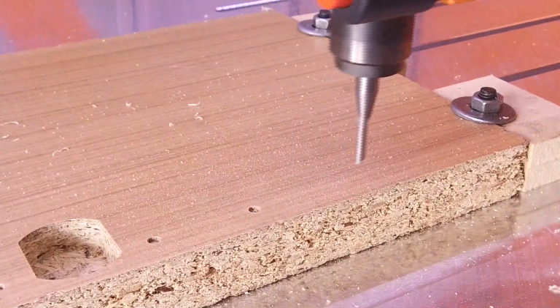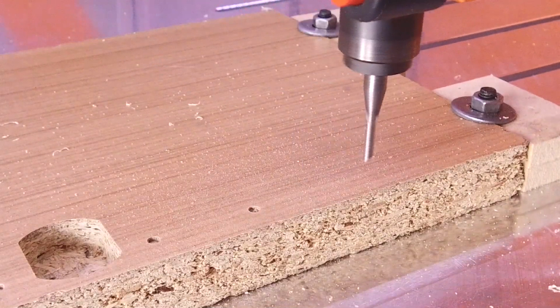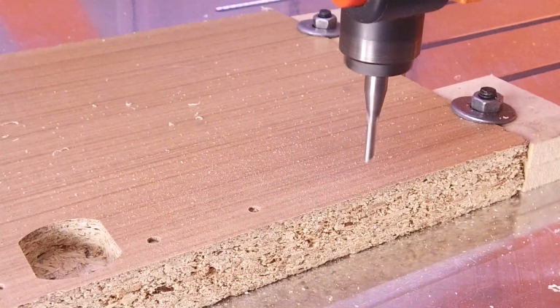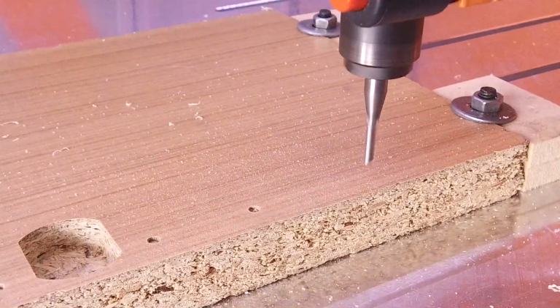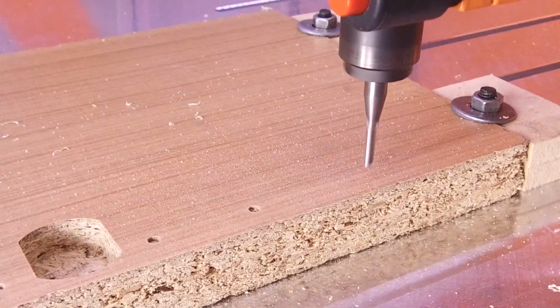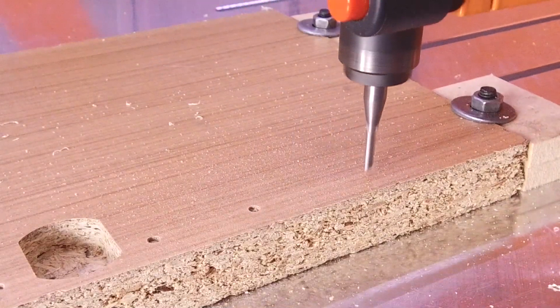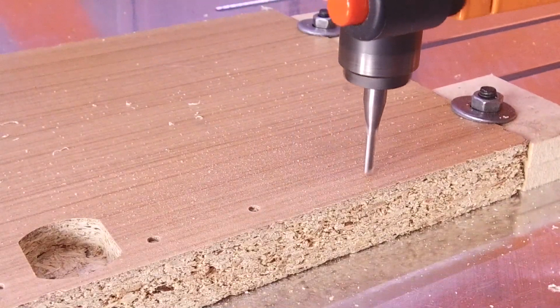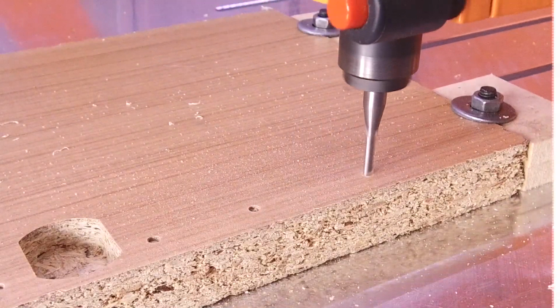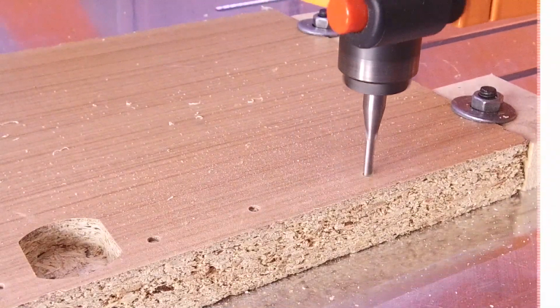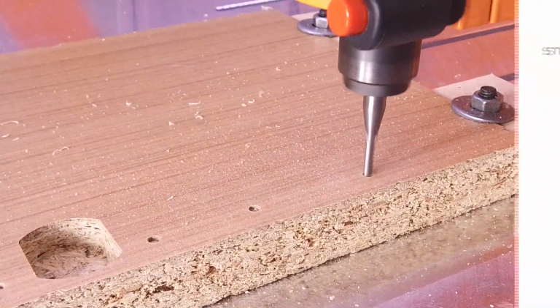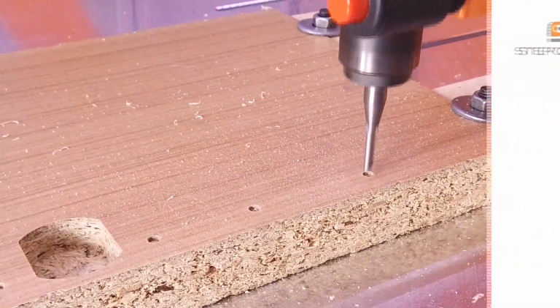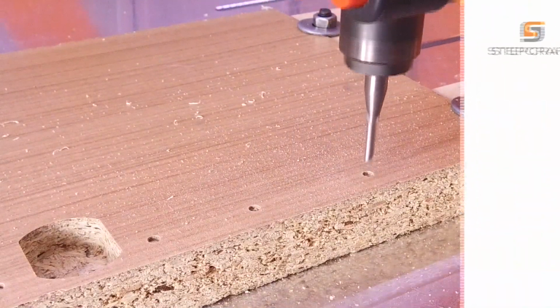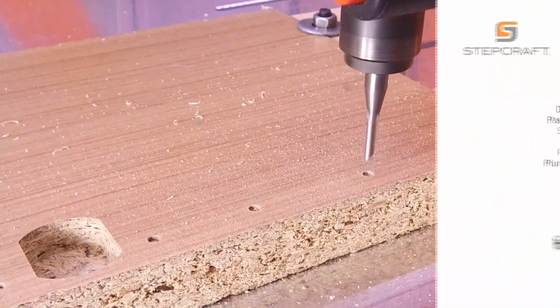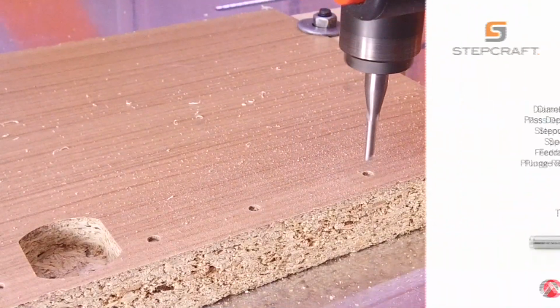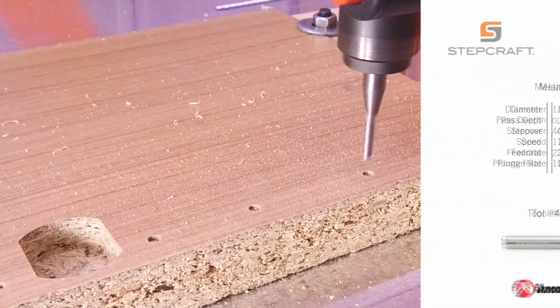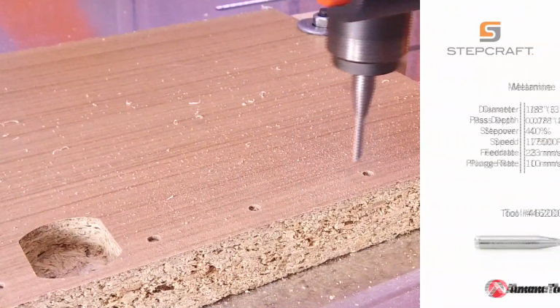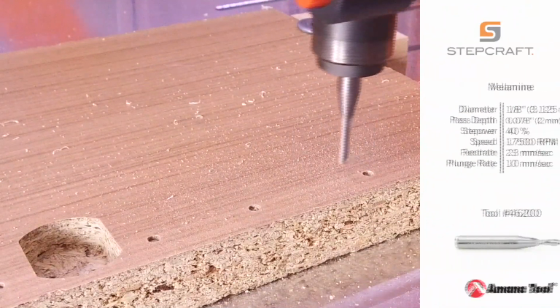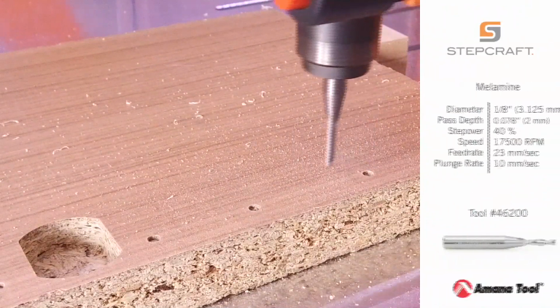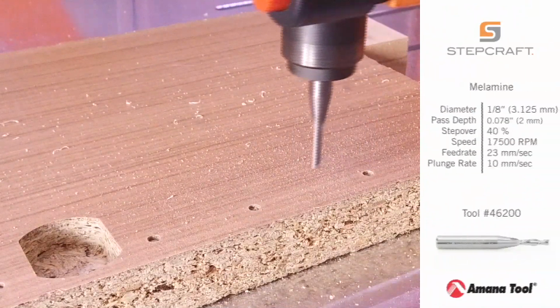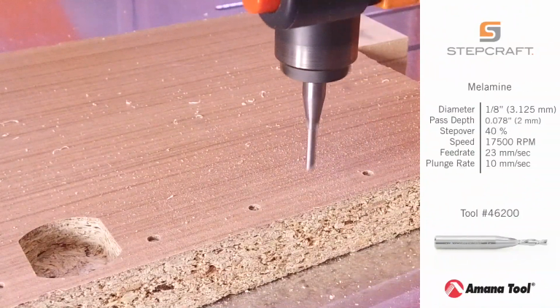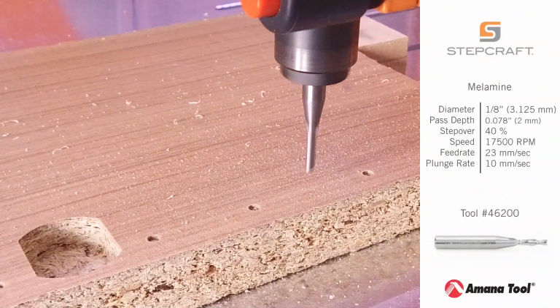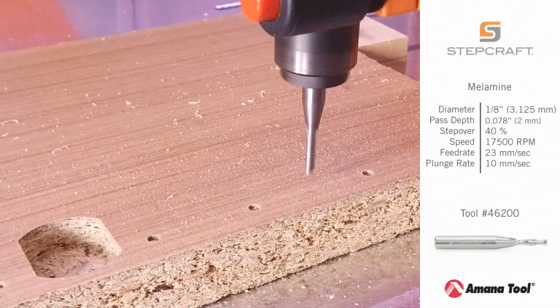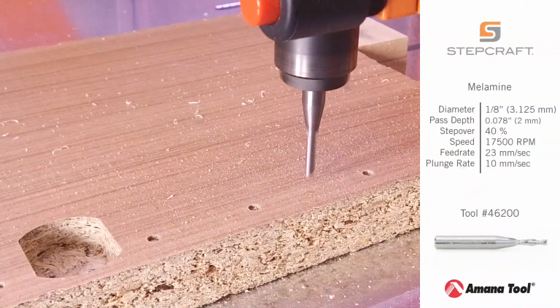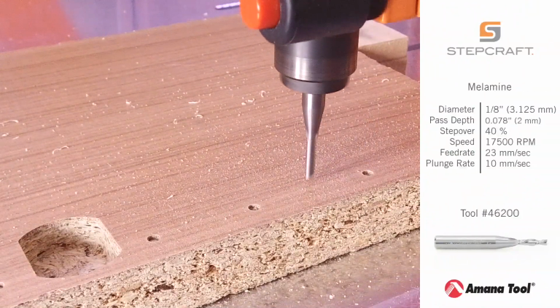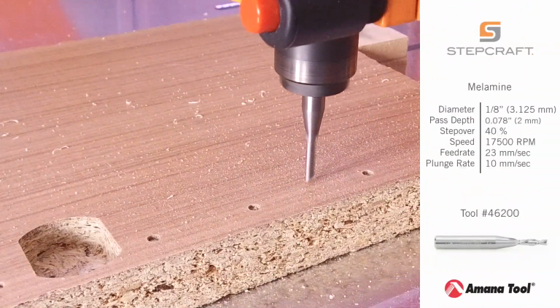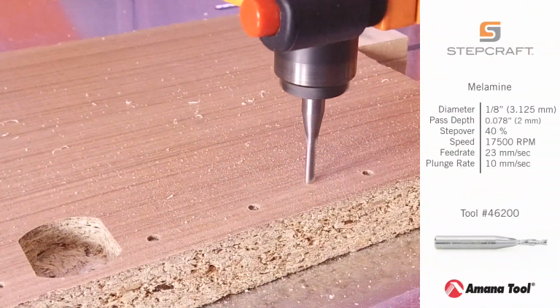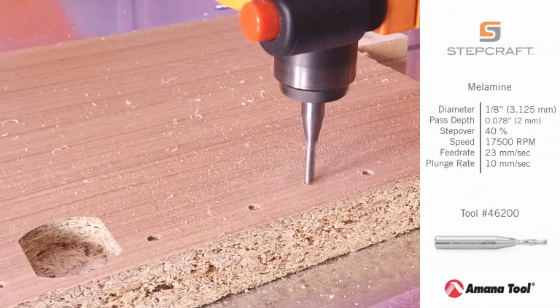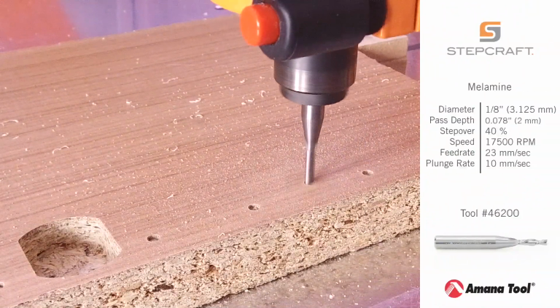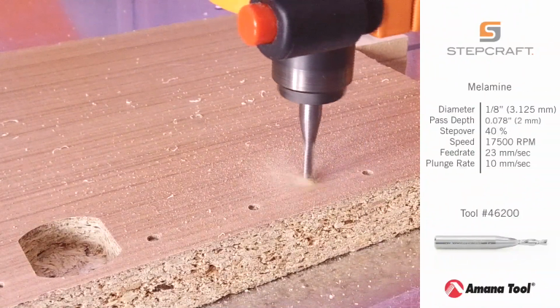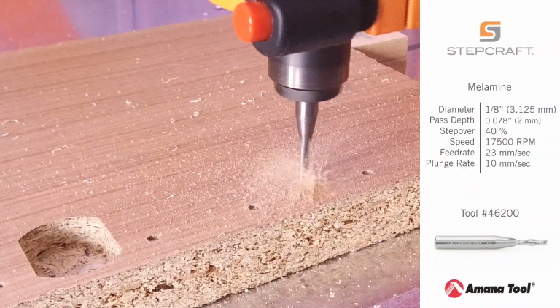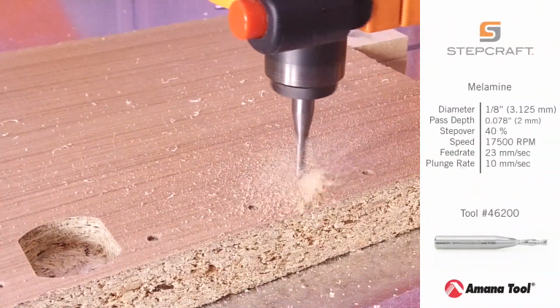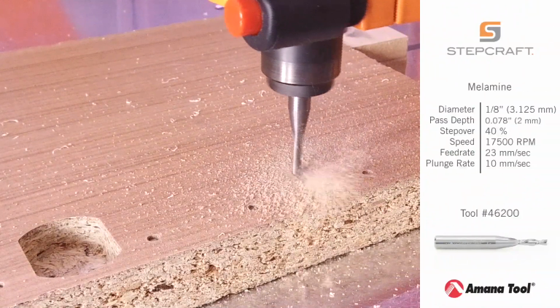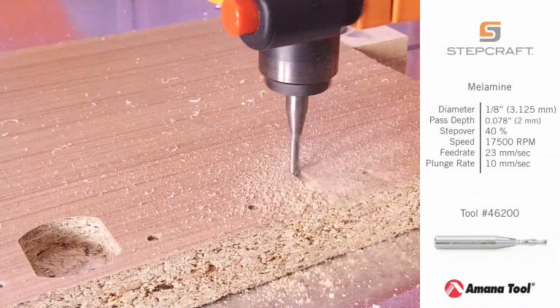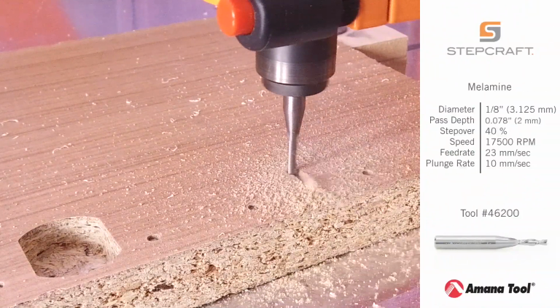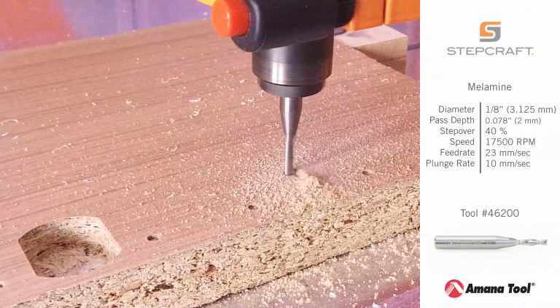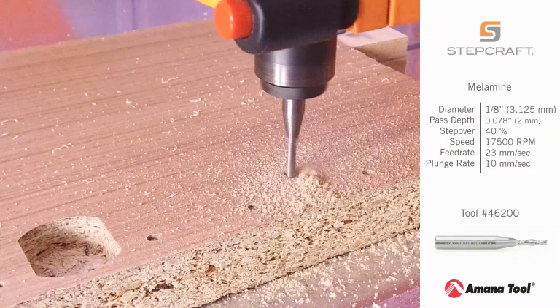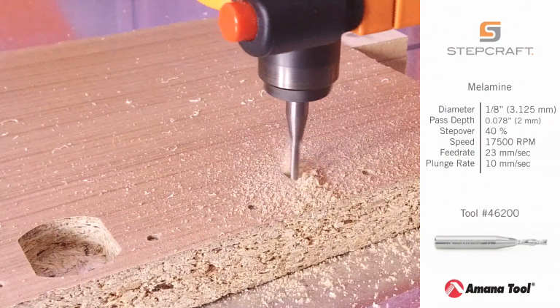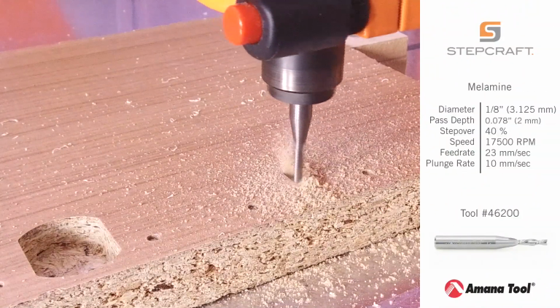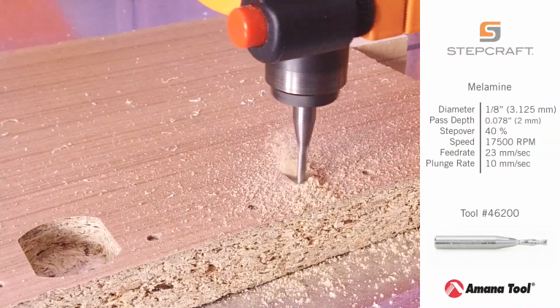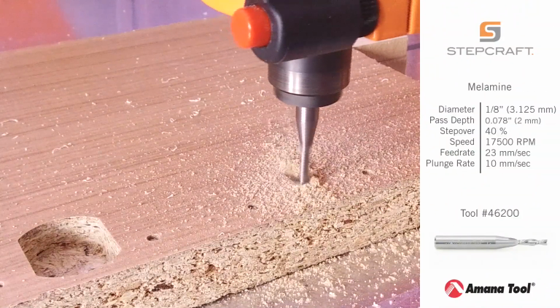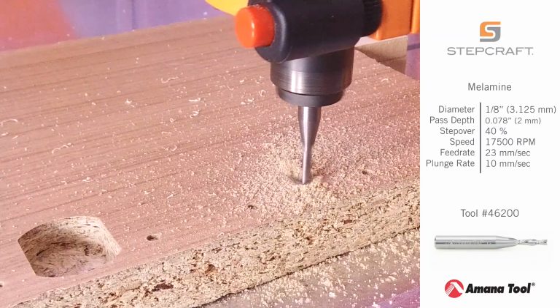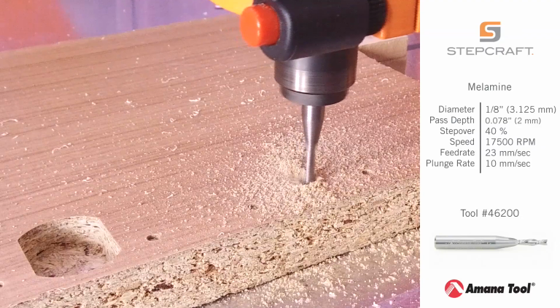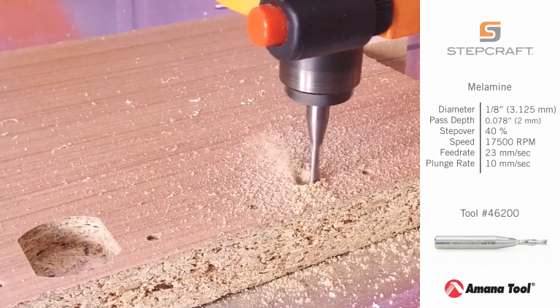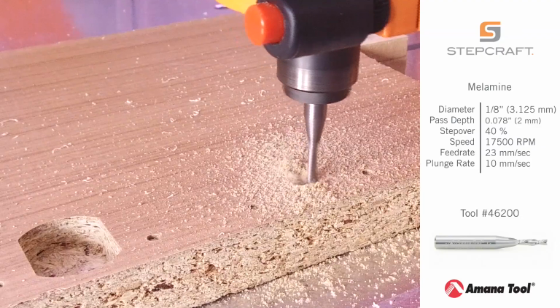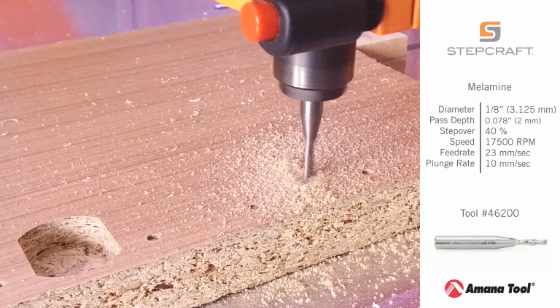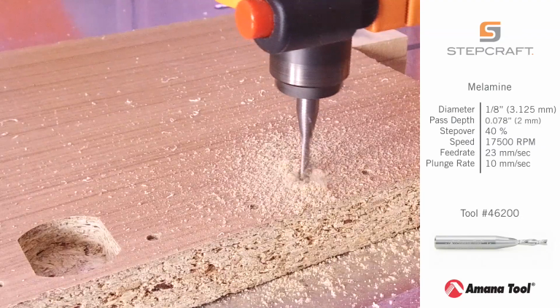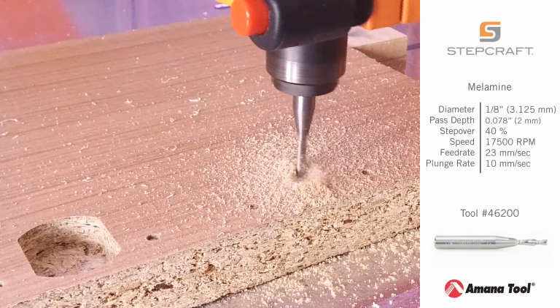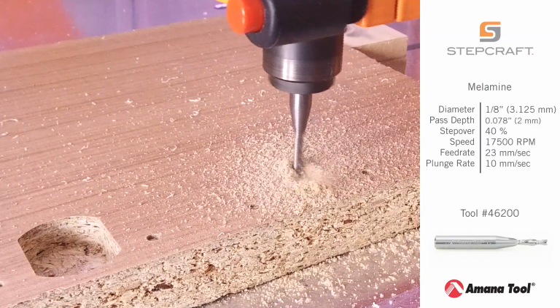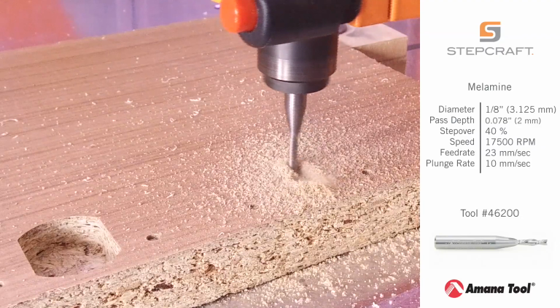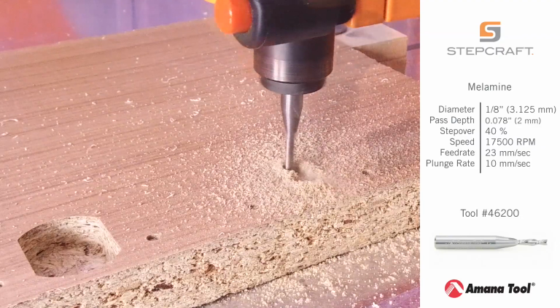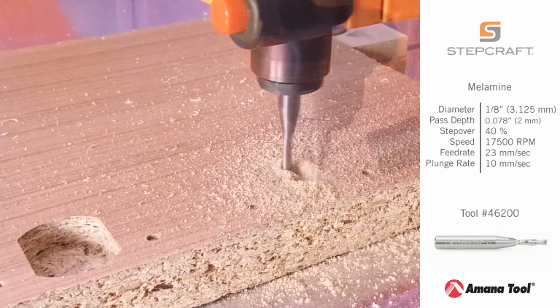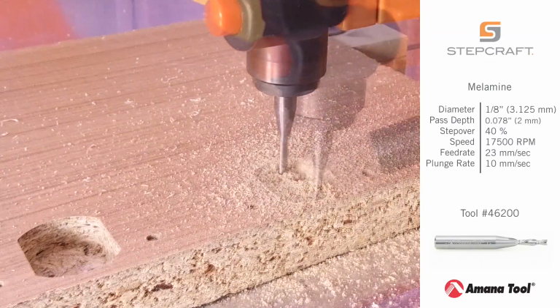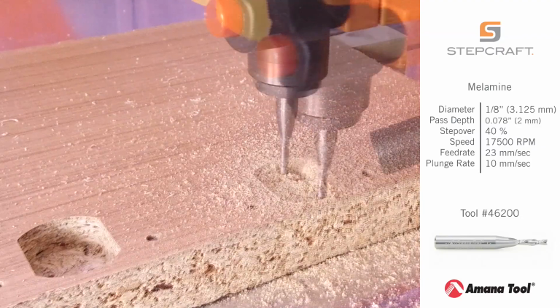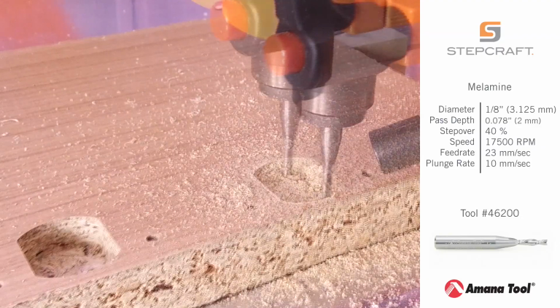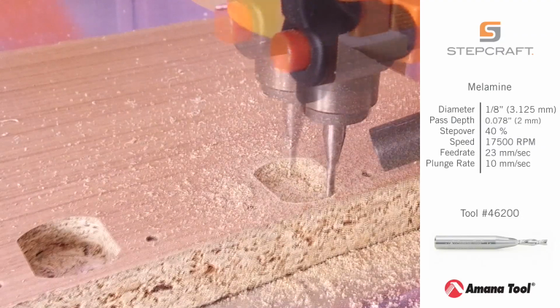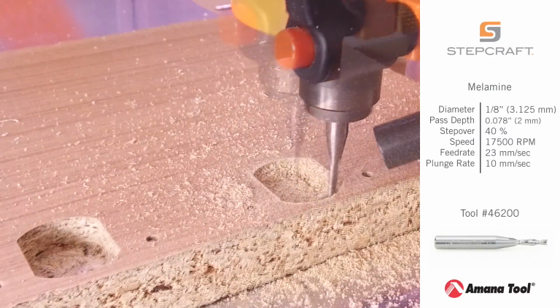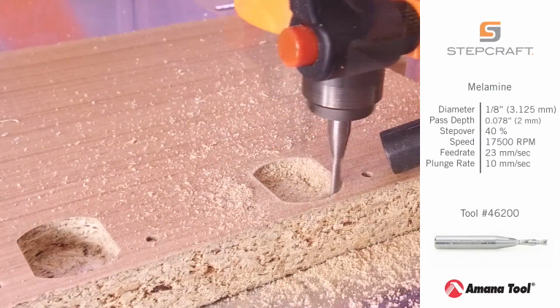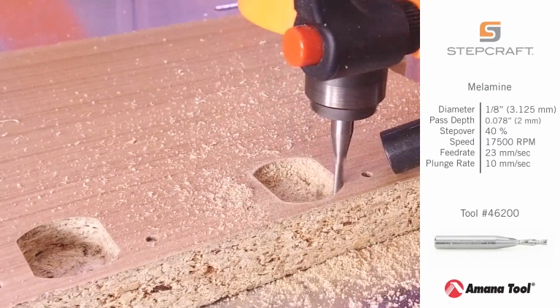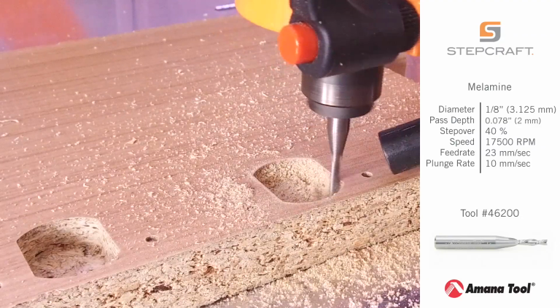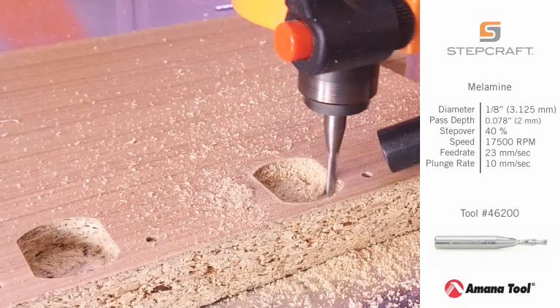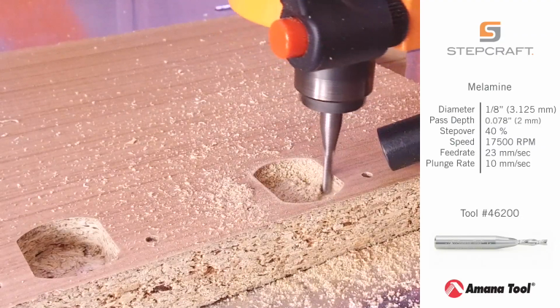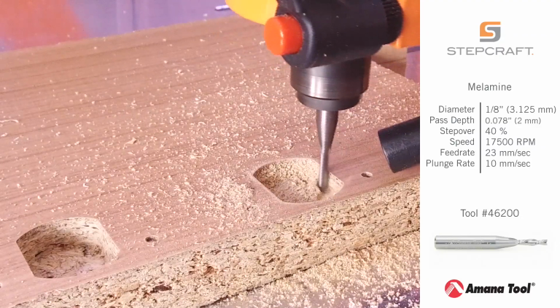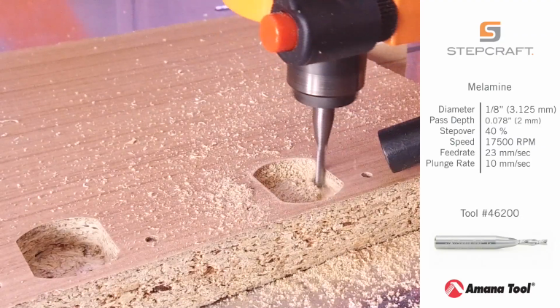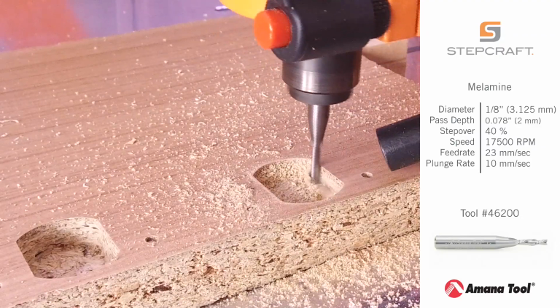The spiral down cutting flute creates a shearing action which gives a very accurate, clean and smooth surface edge.